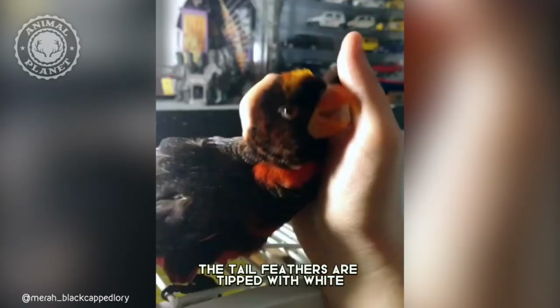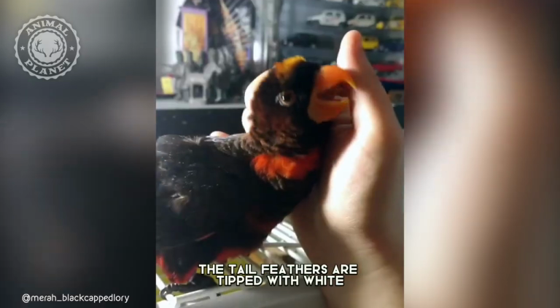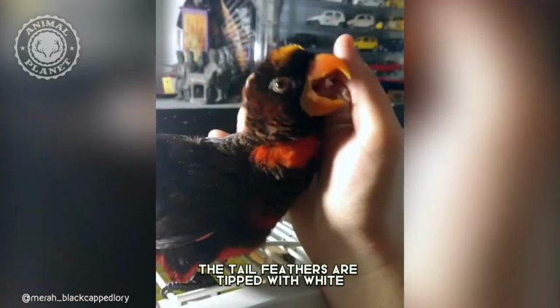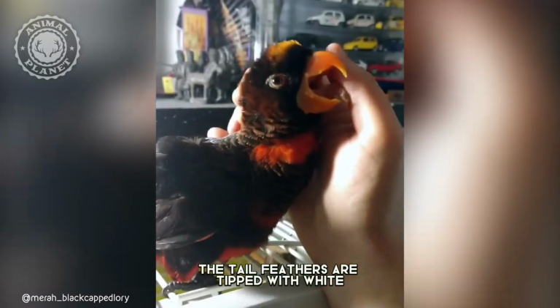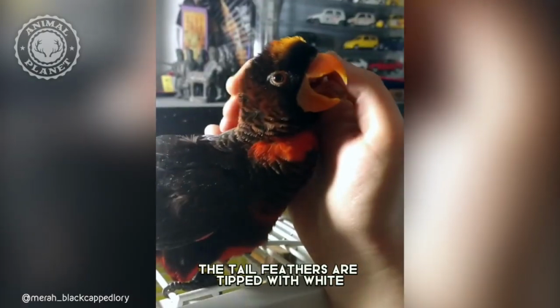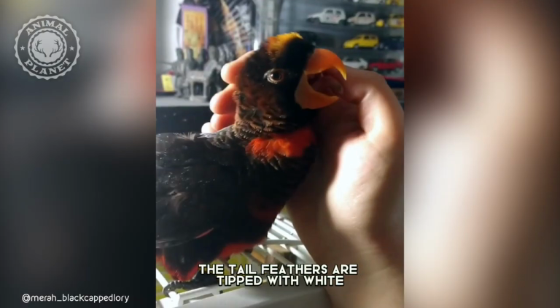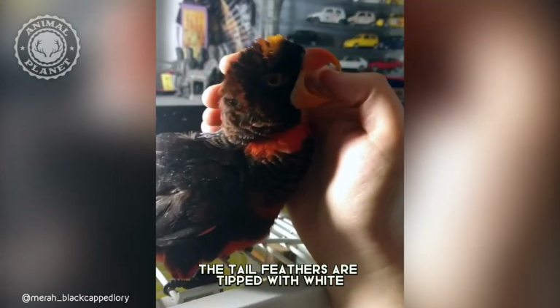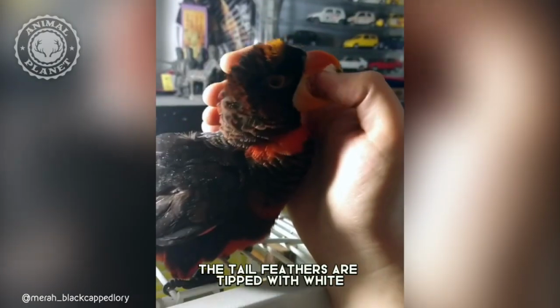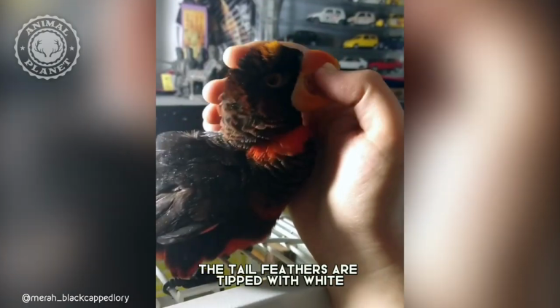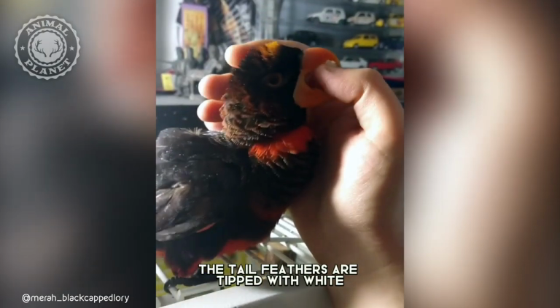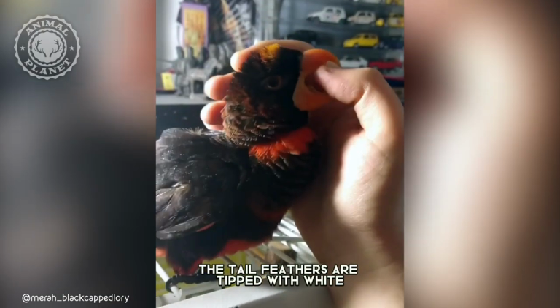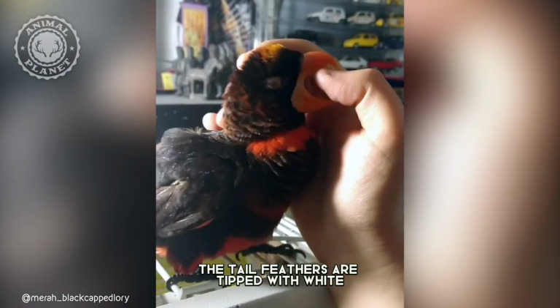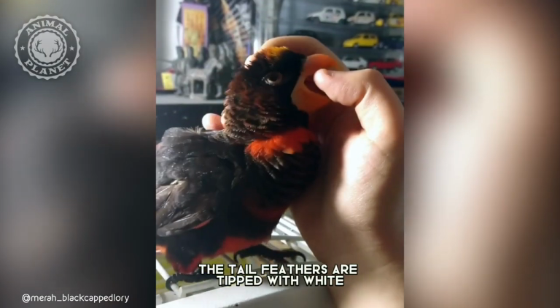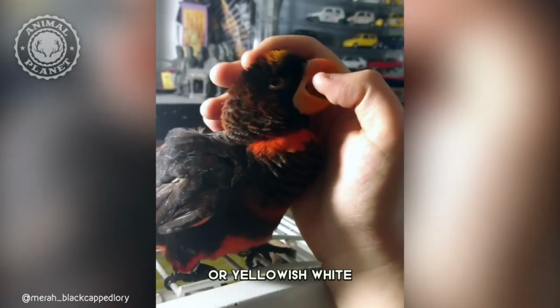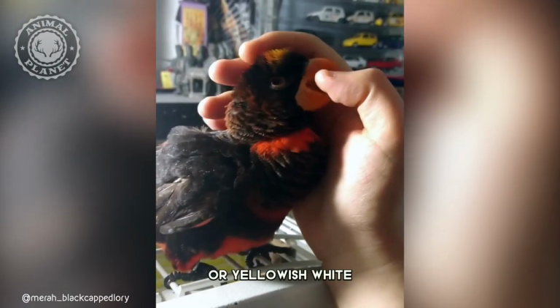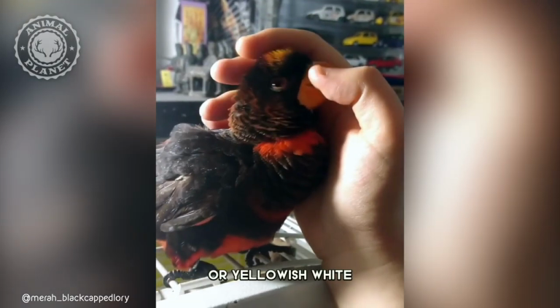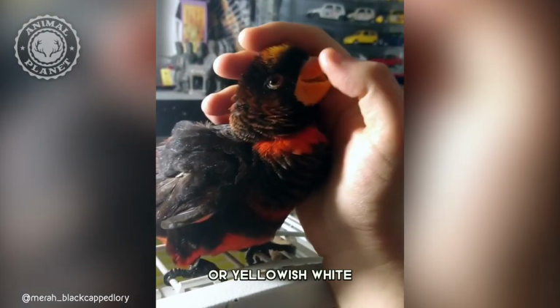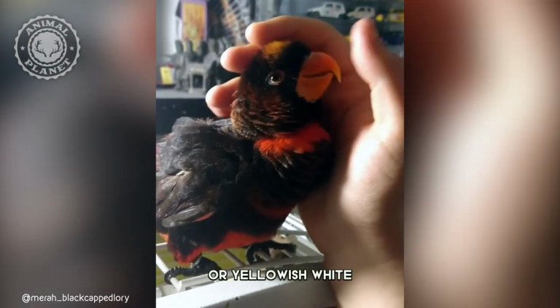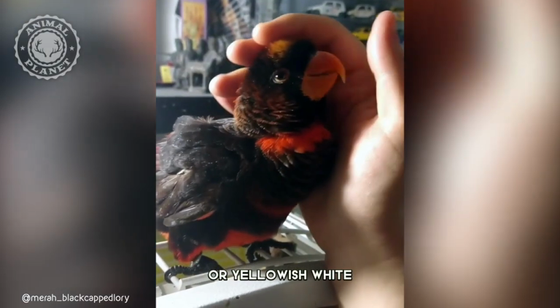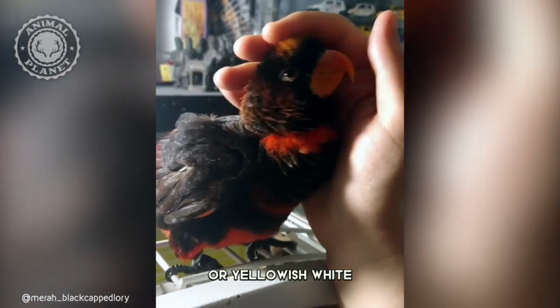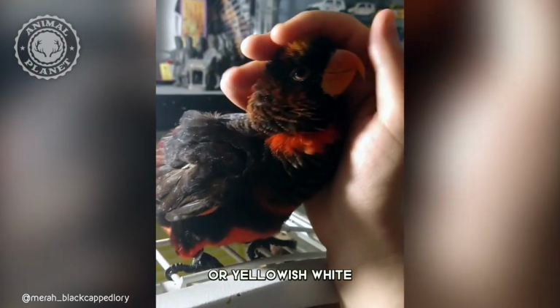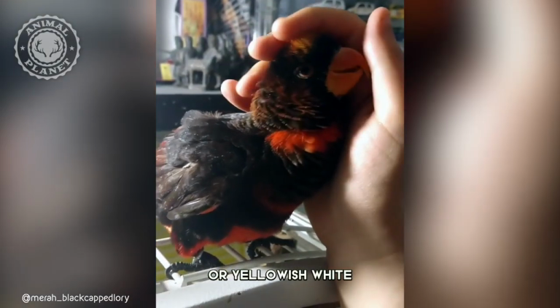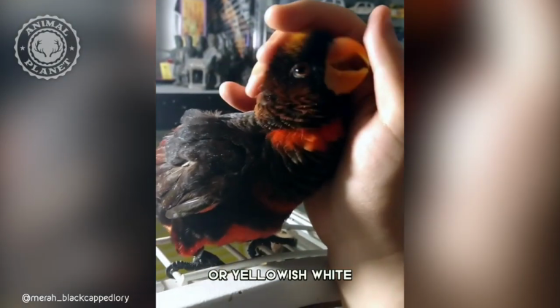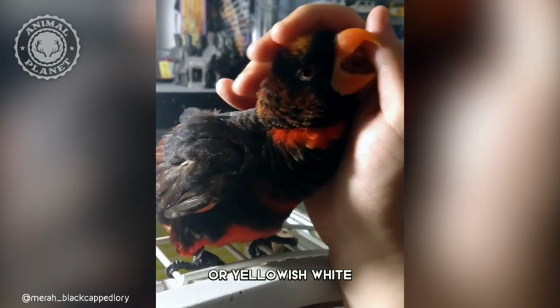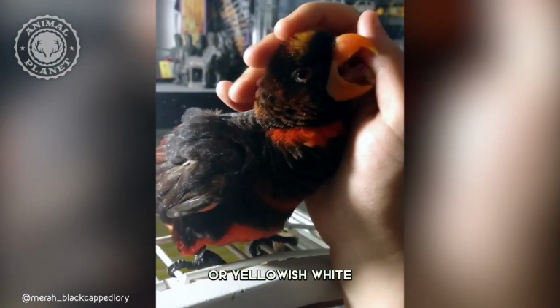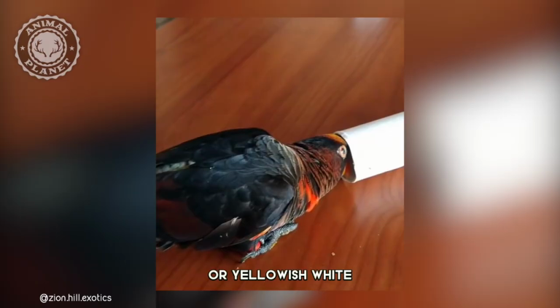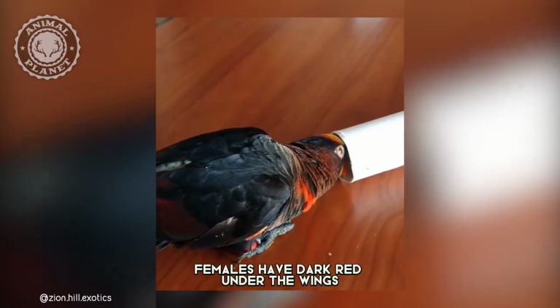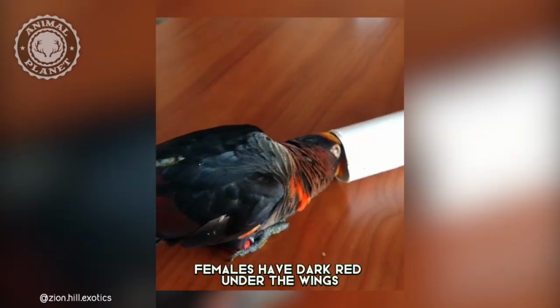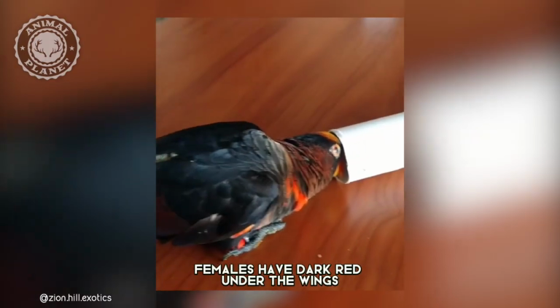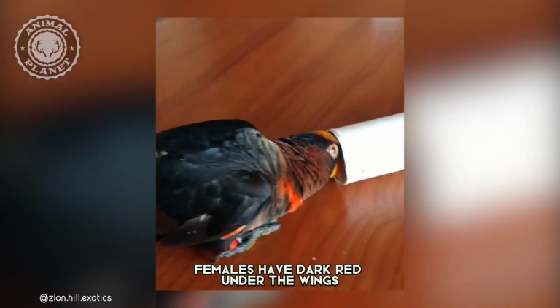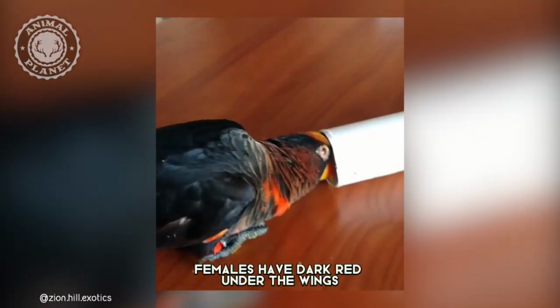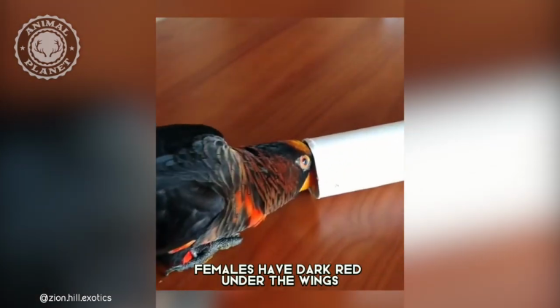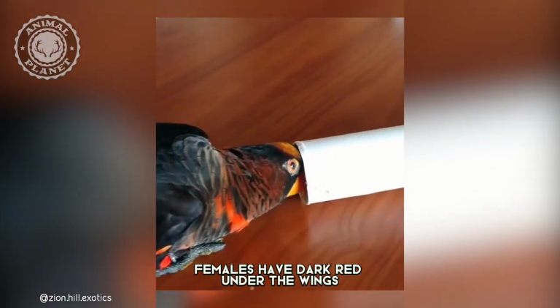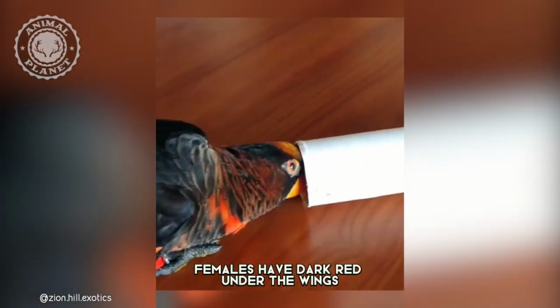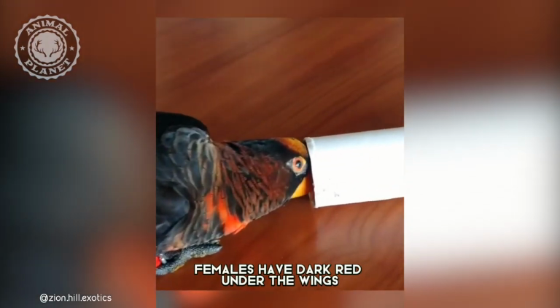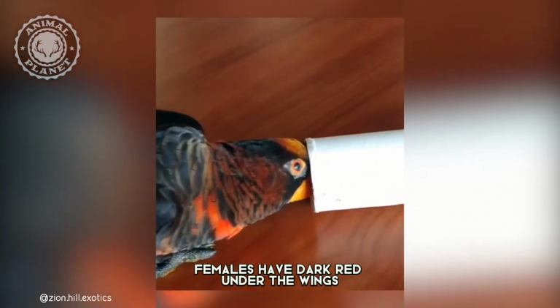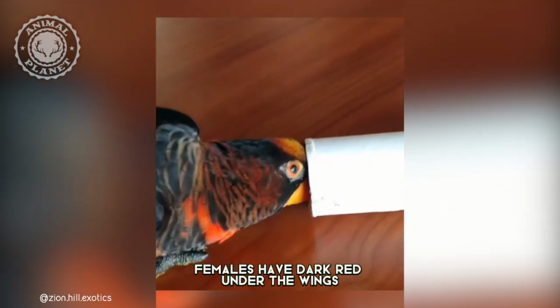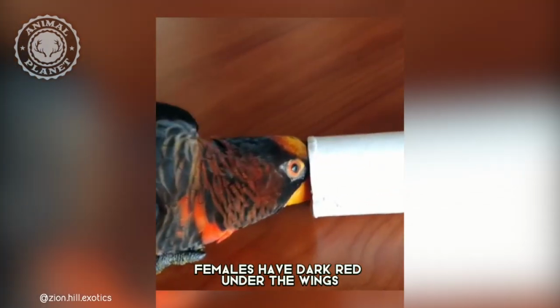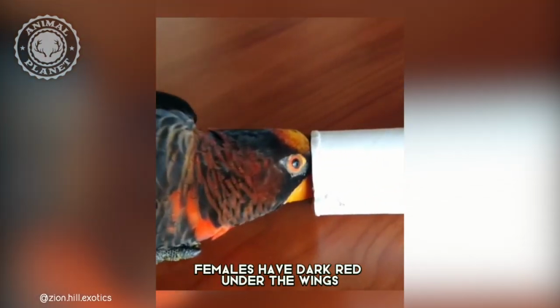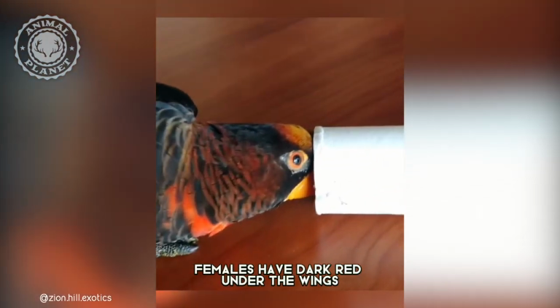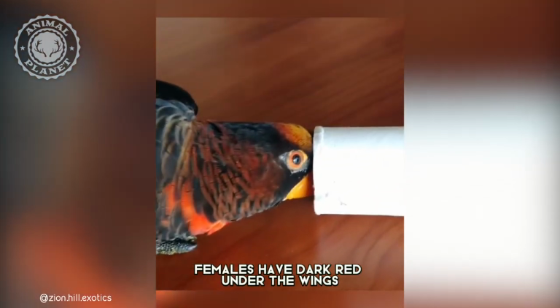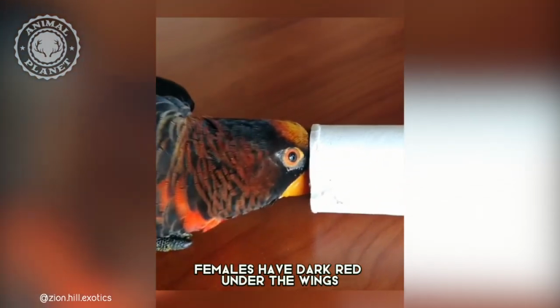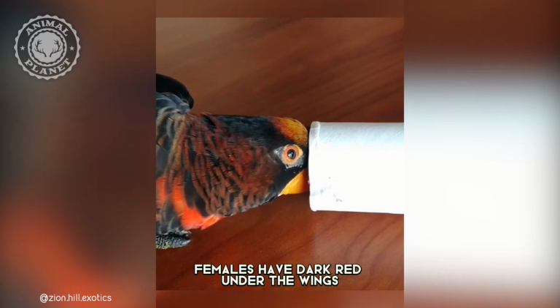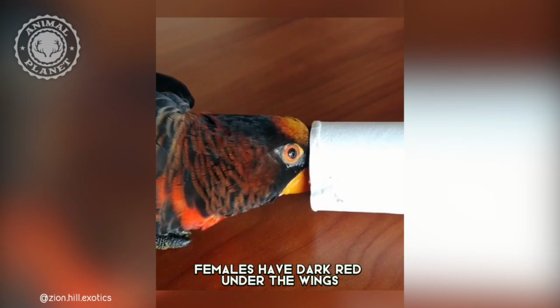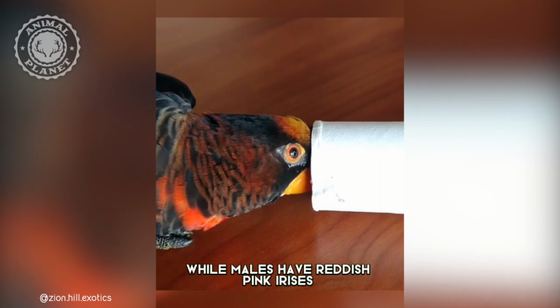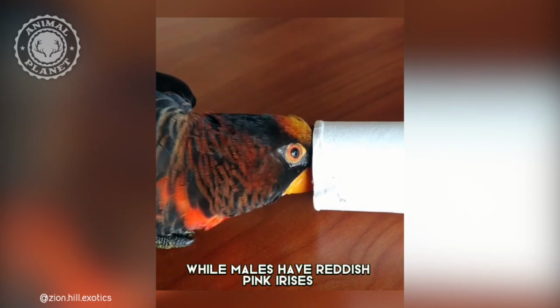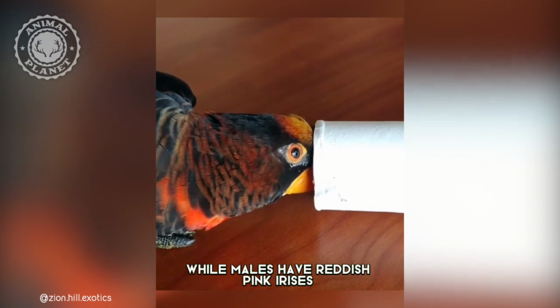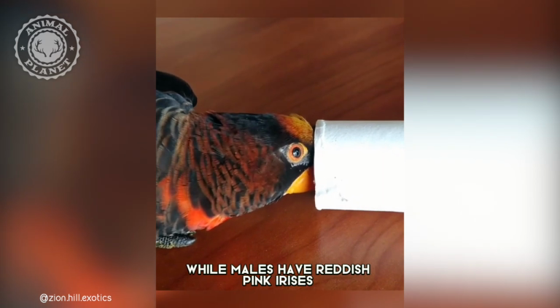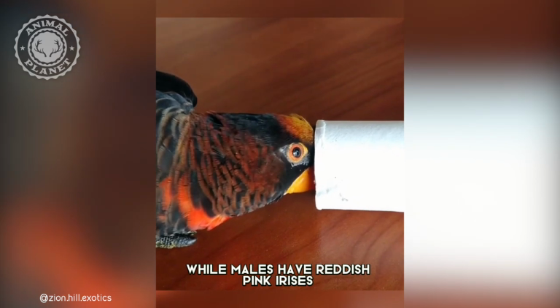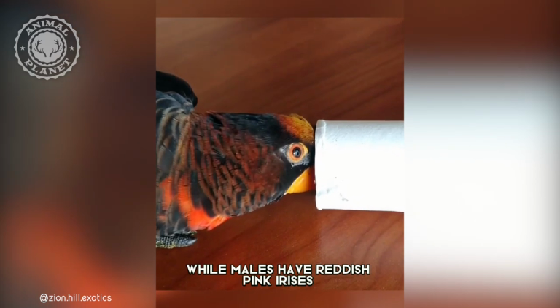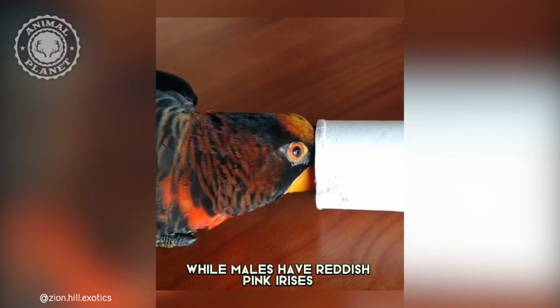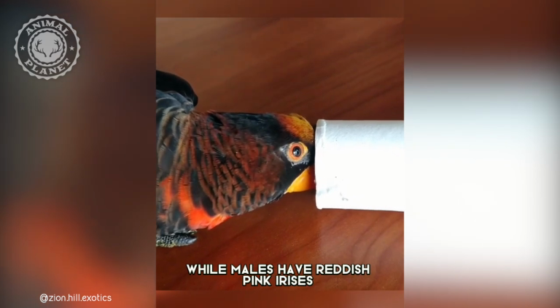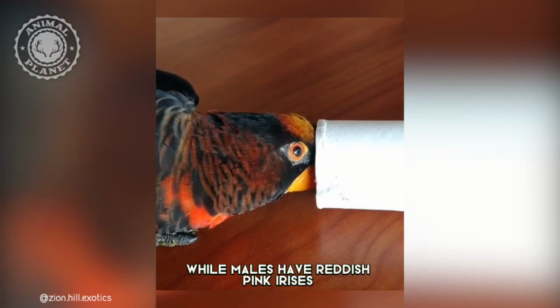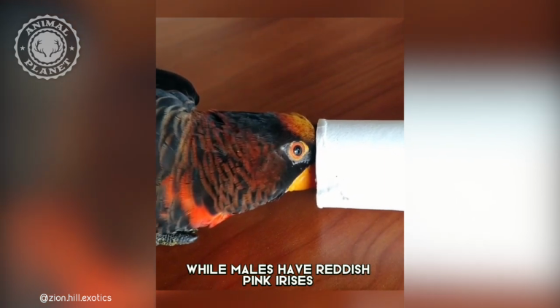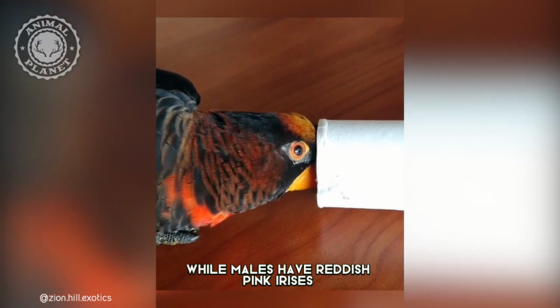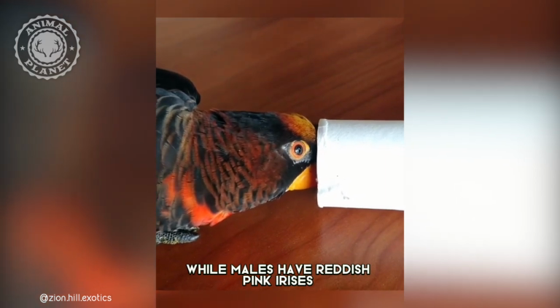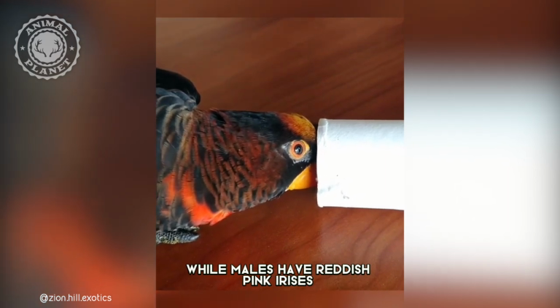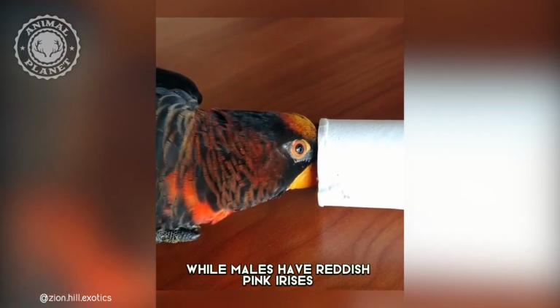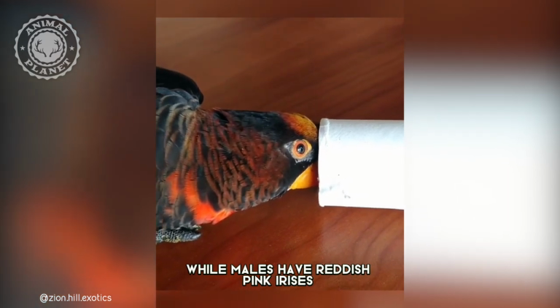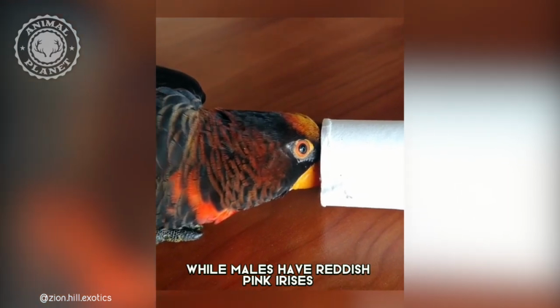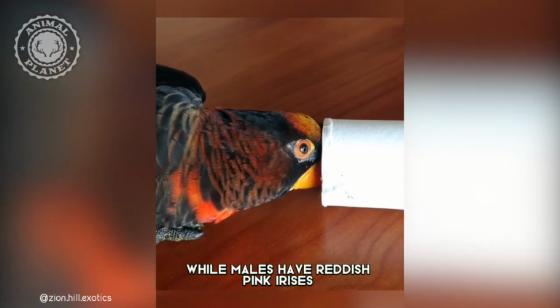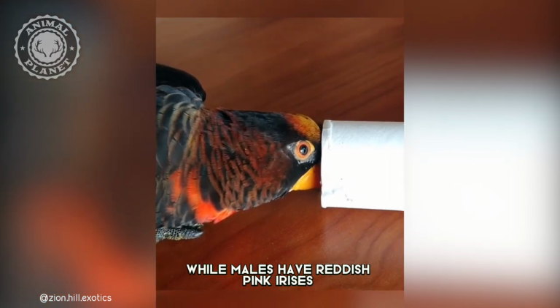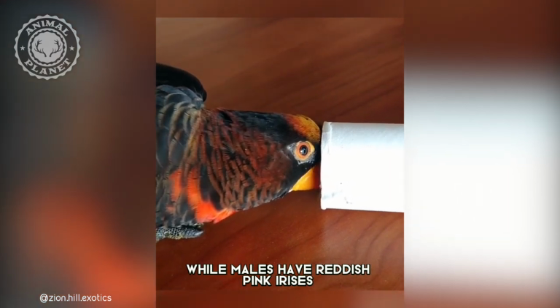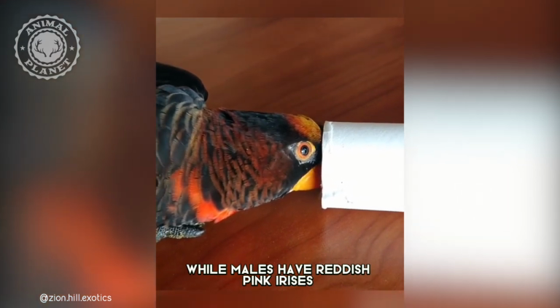The tail feathers are tipped with white or yellowish white. Females have dark red under the wings, while males have reddish pink irises.